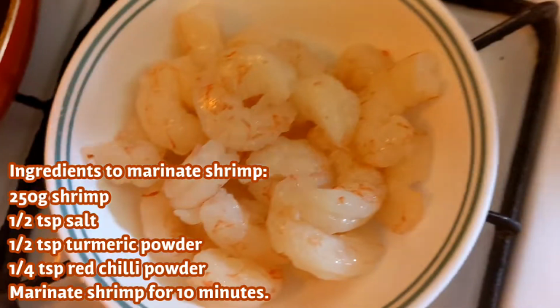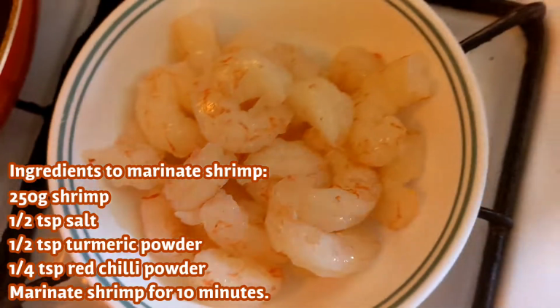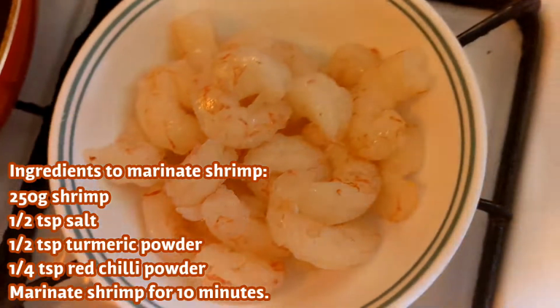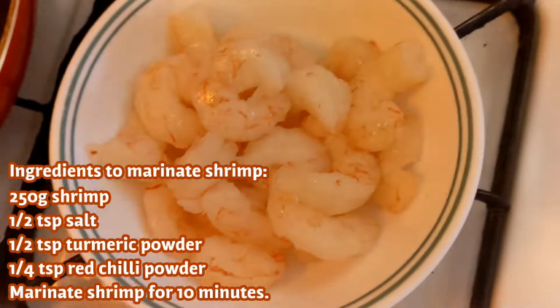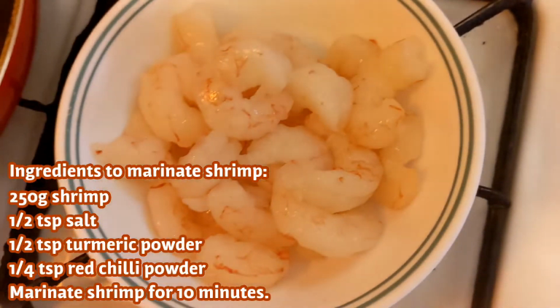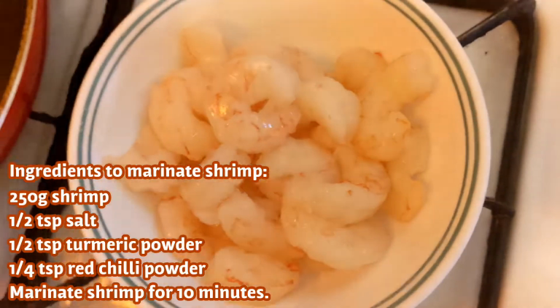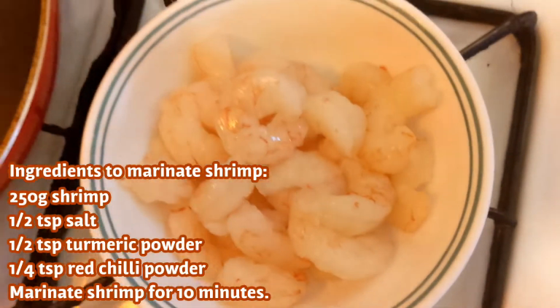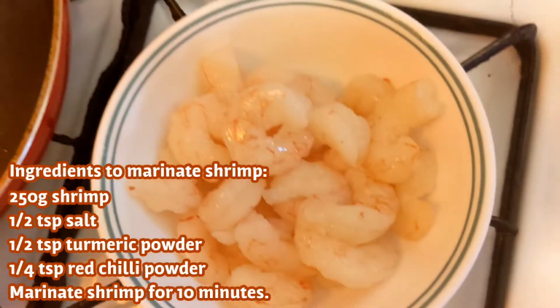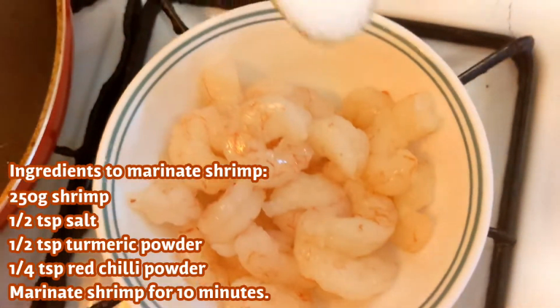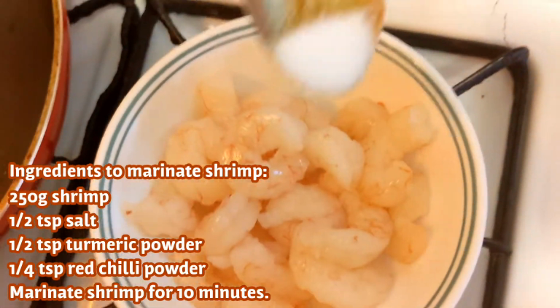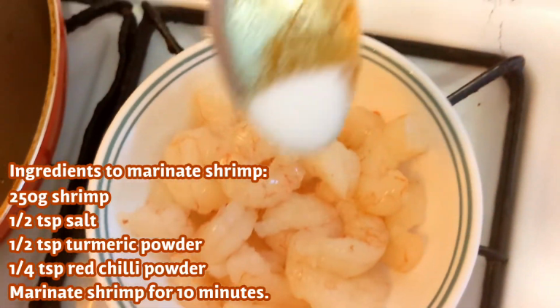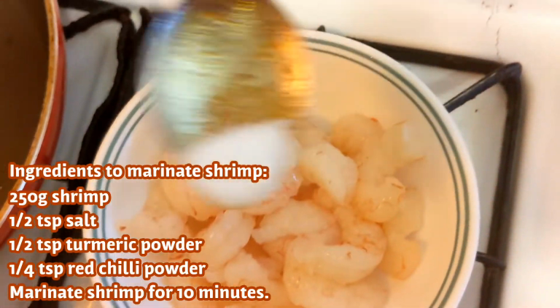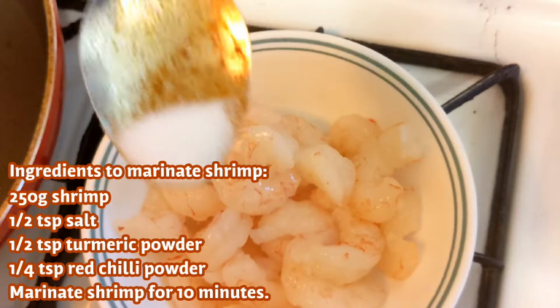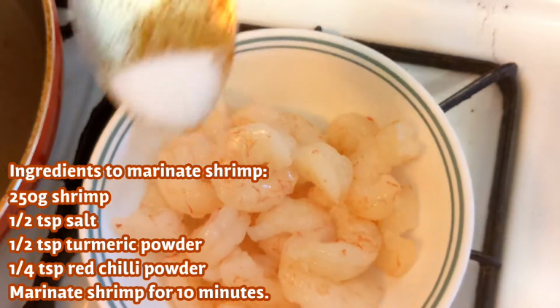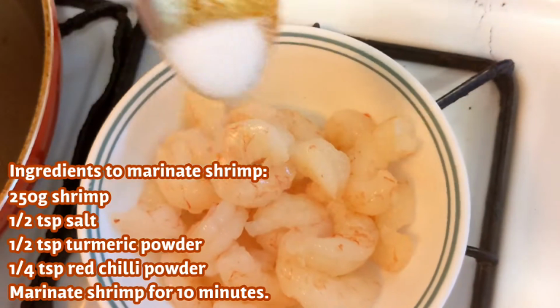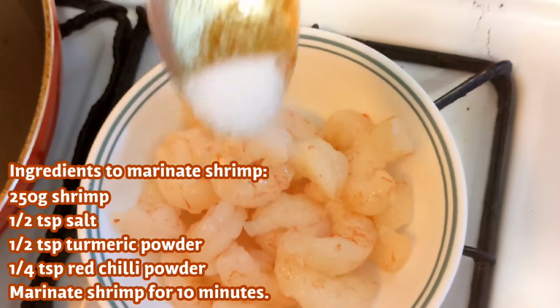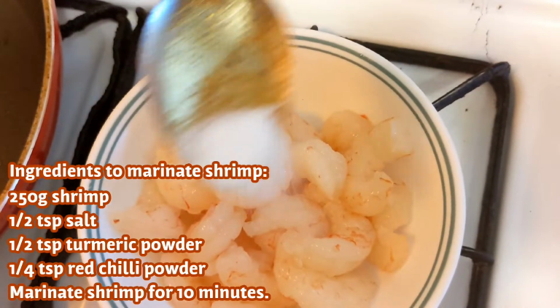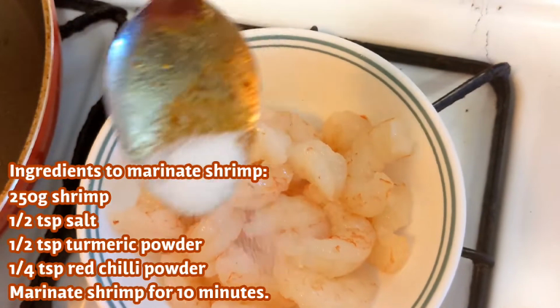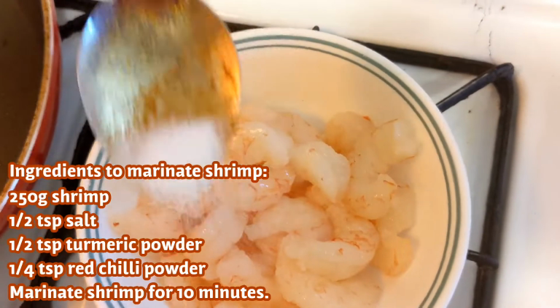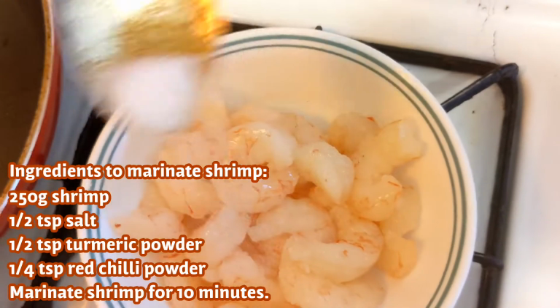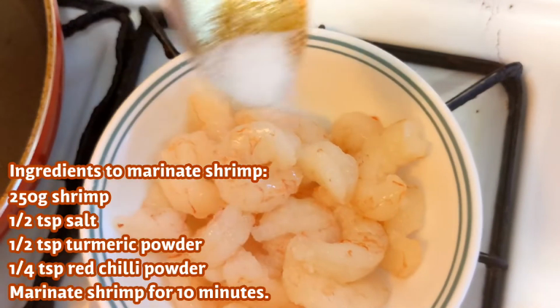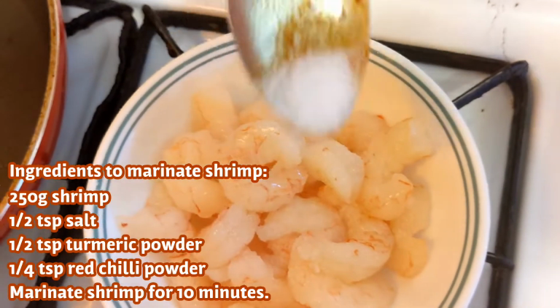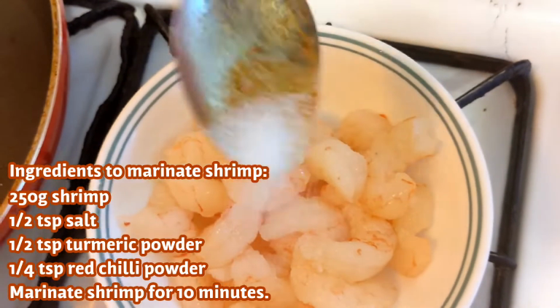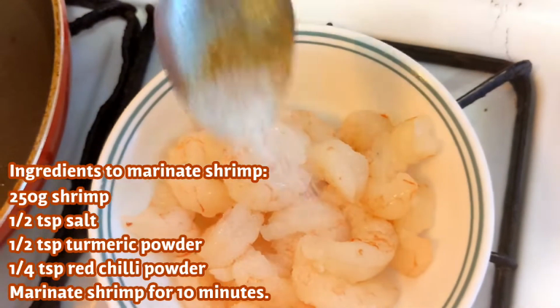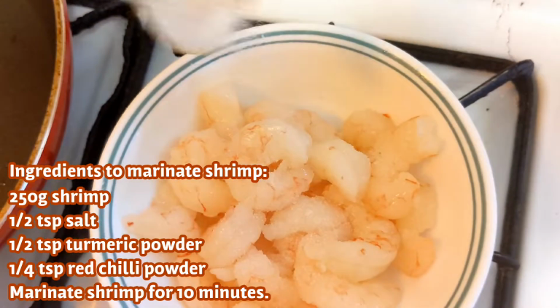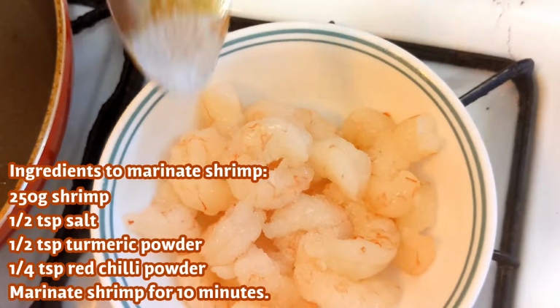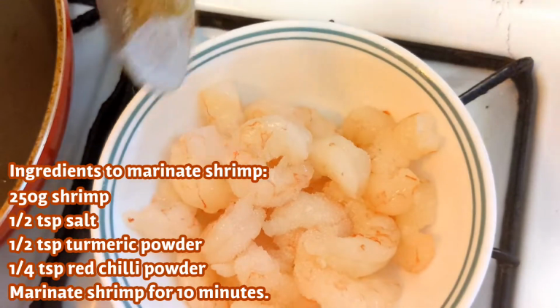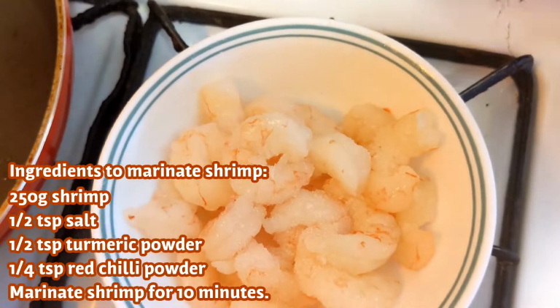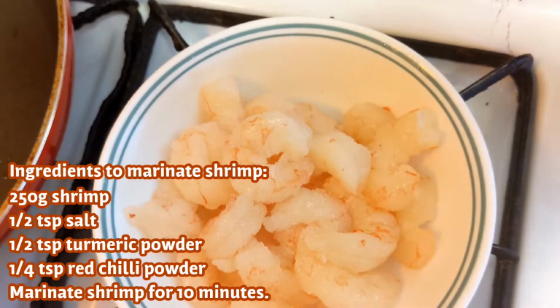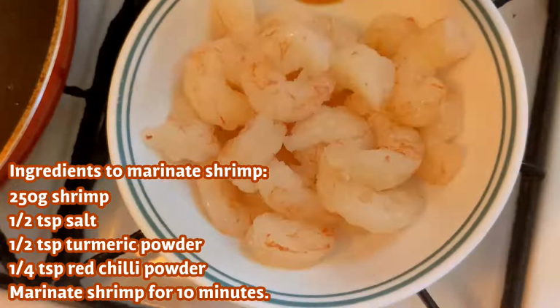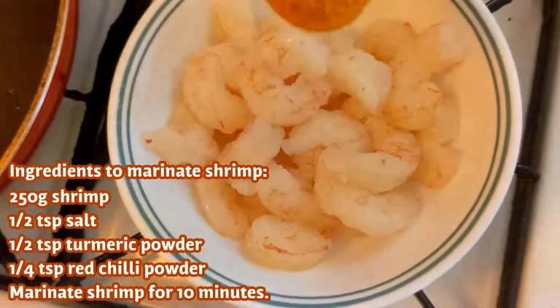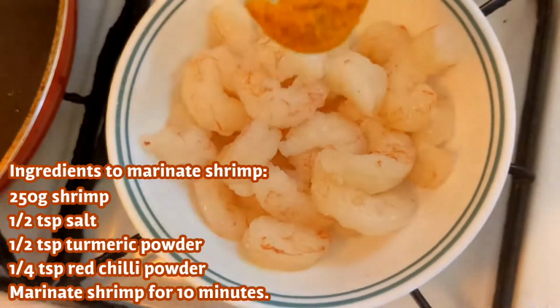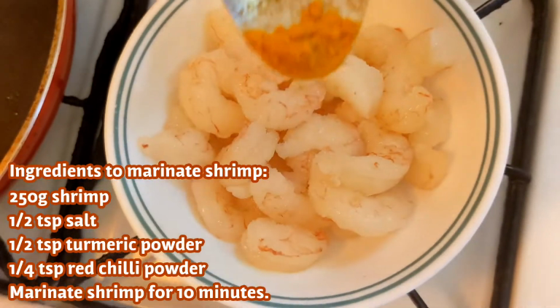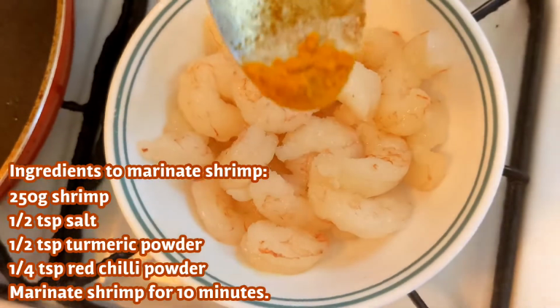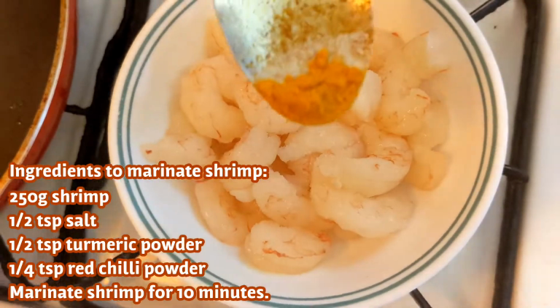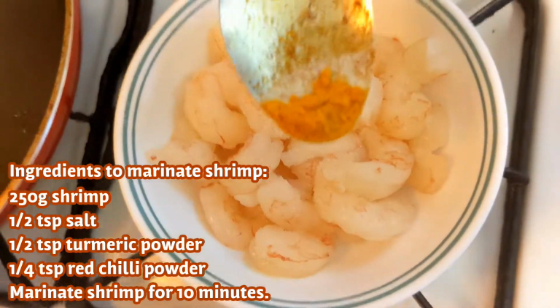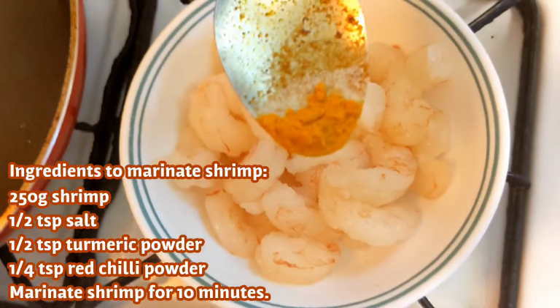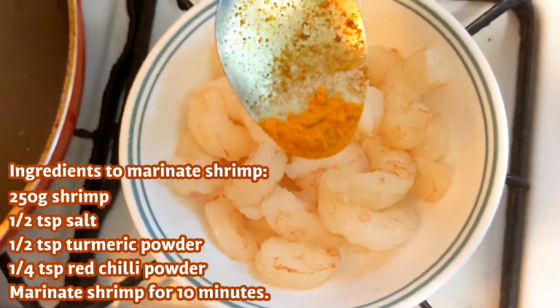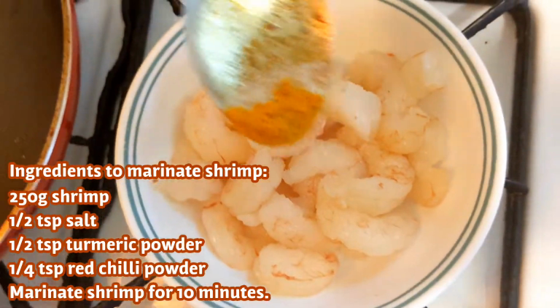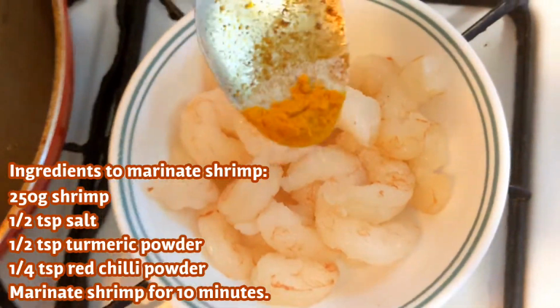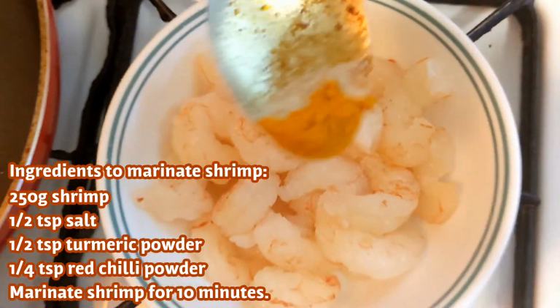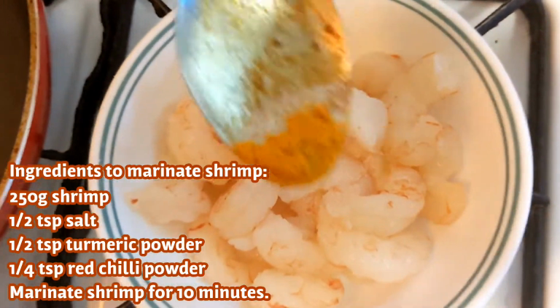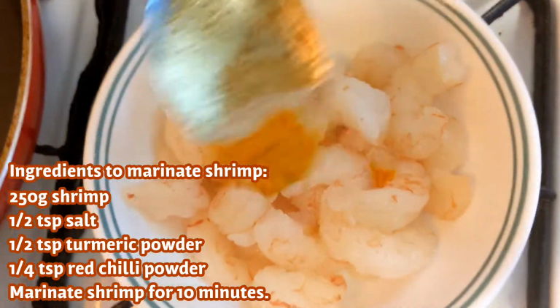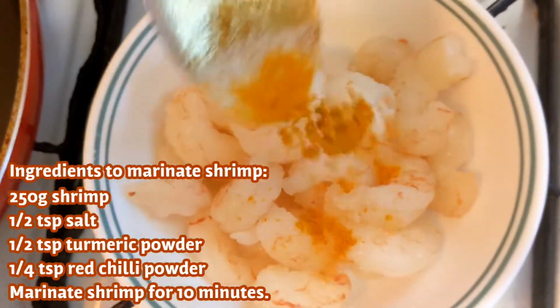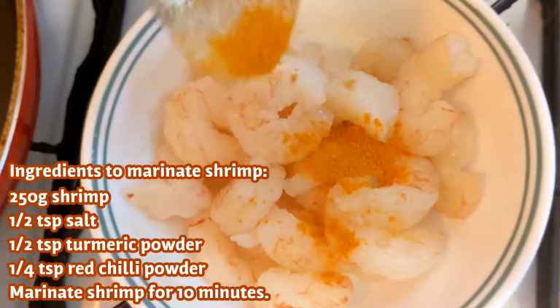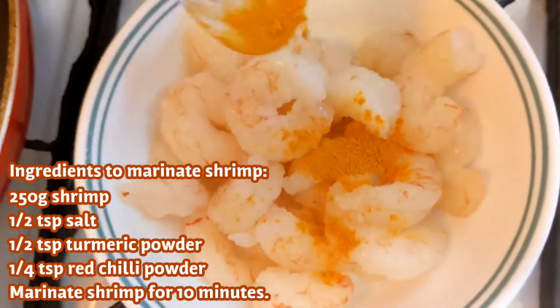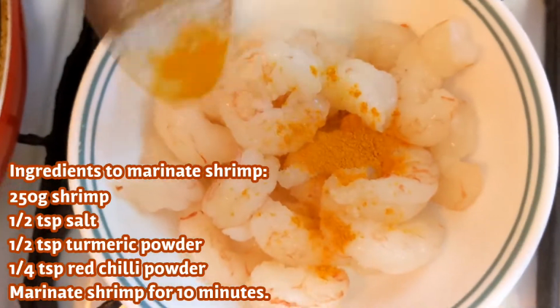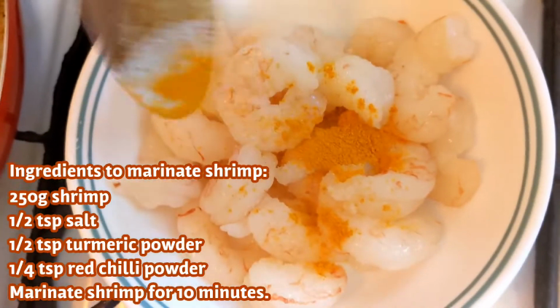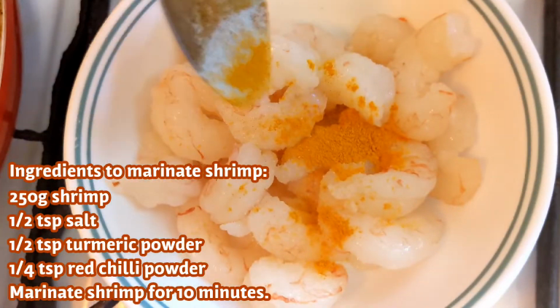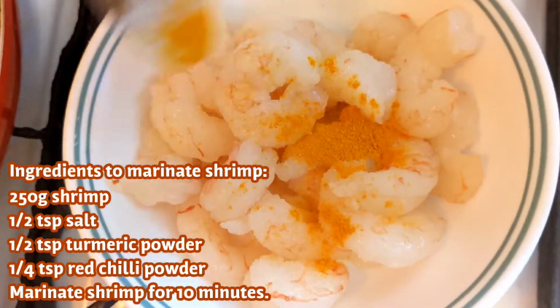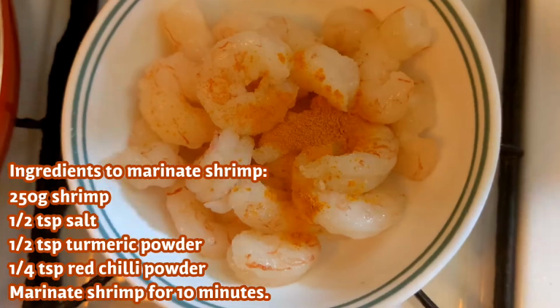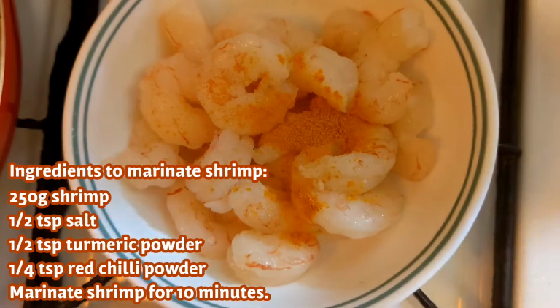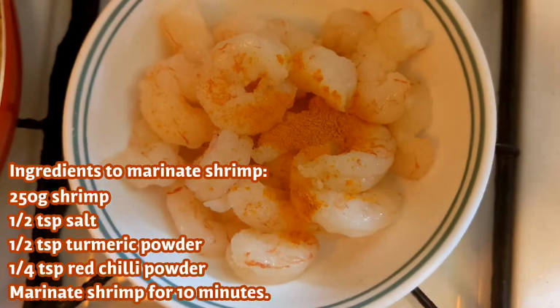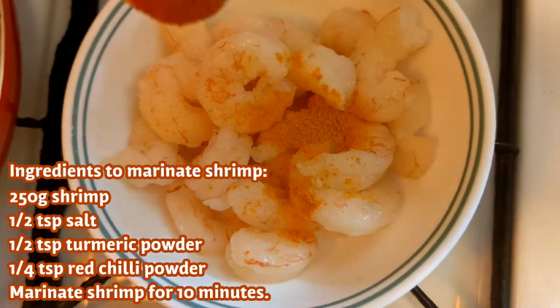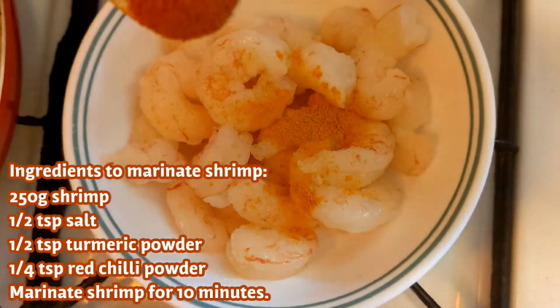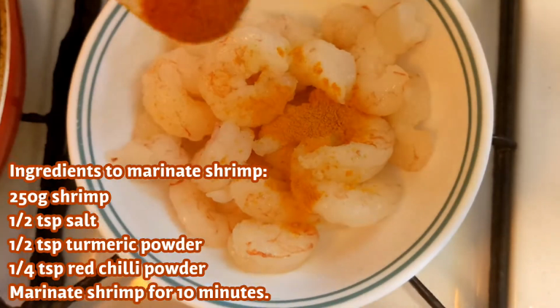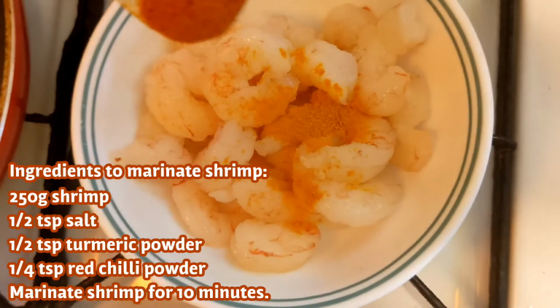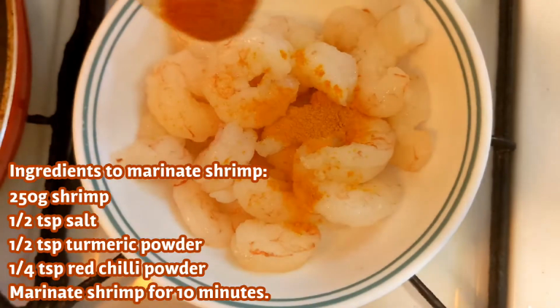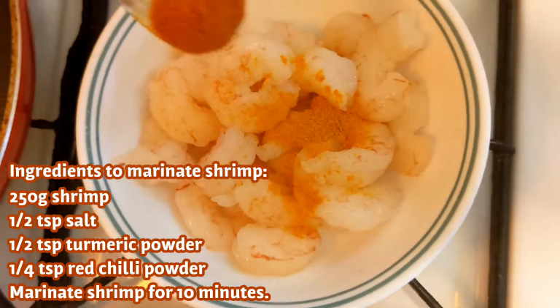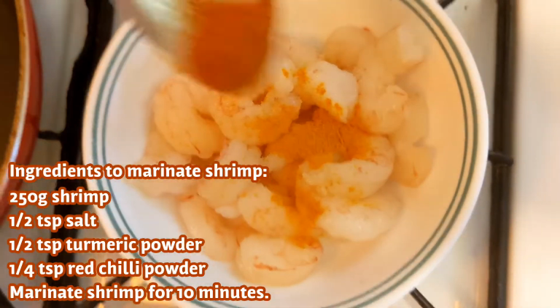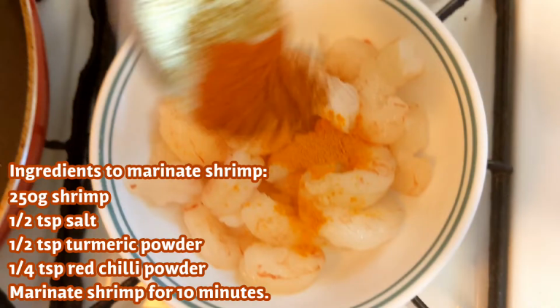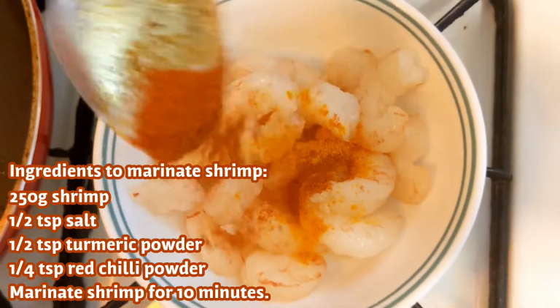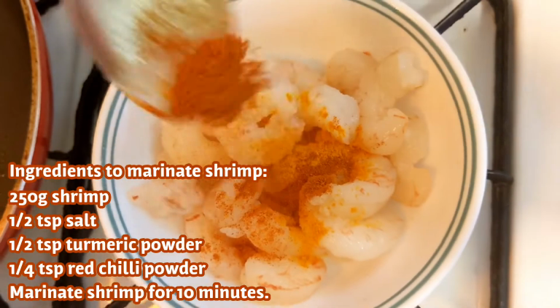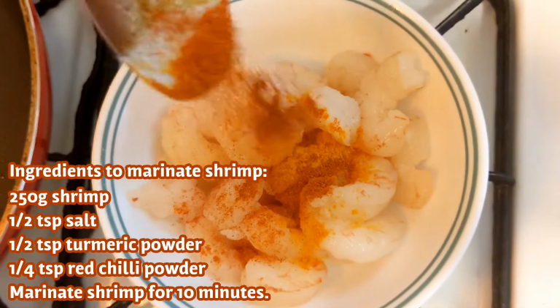Half teaspoon salt, half teaspoon manna, quarter teaspoon molak.